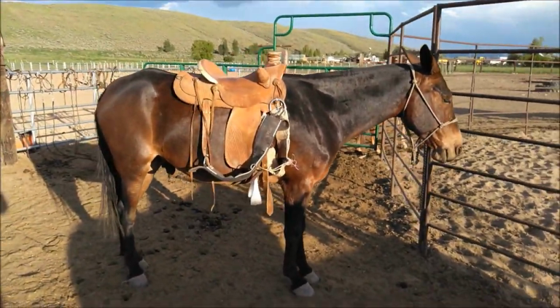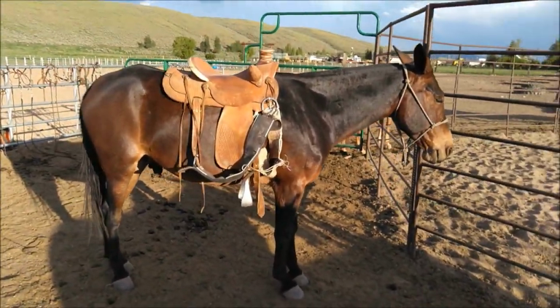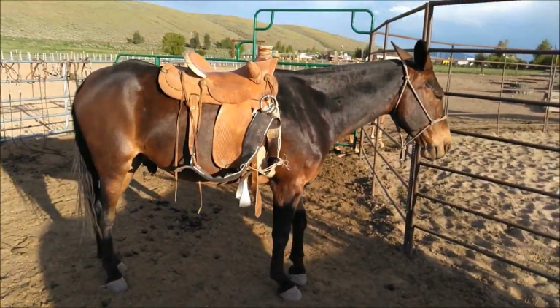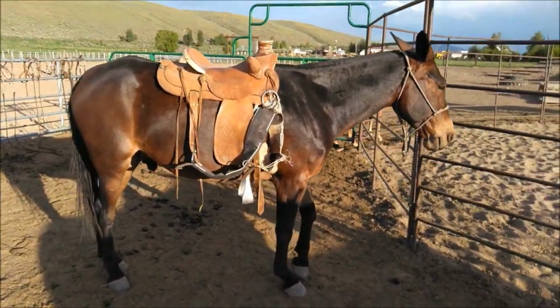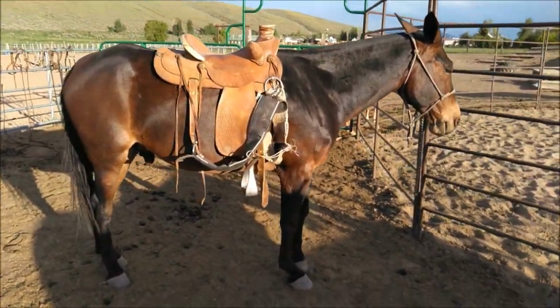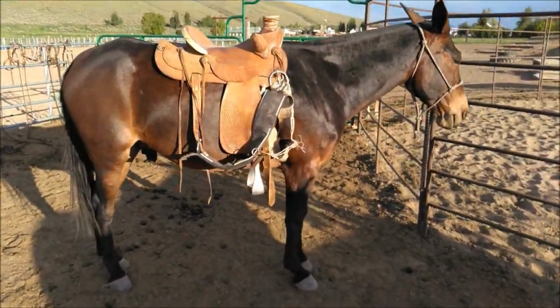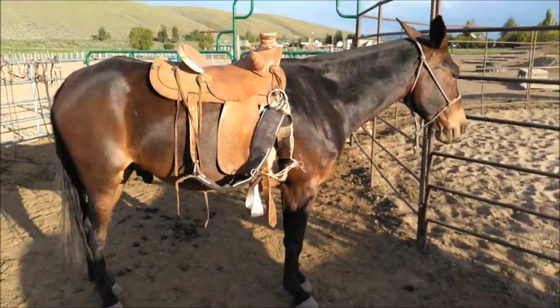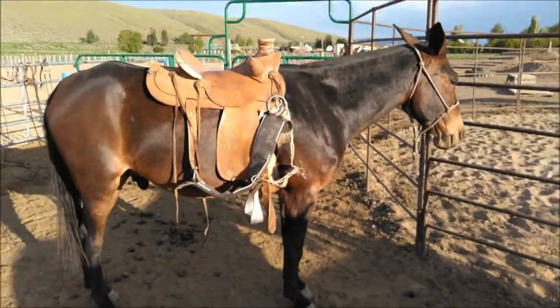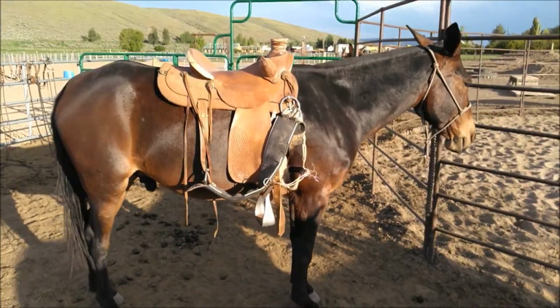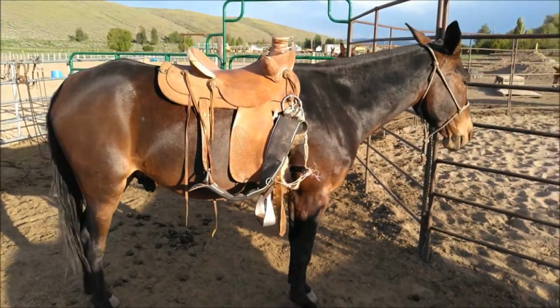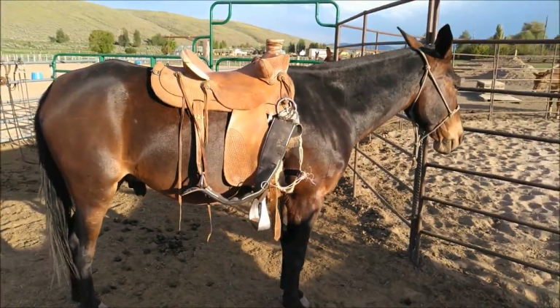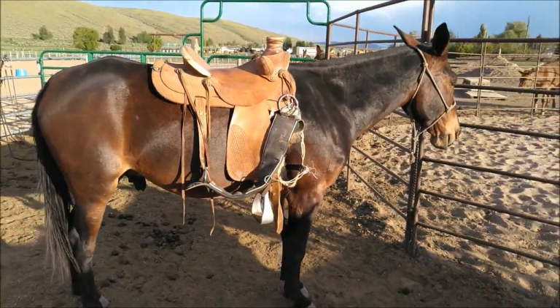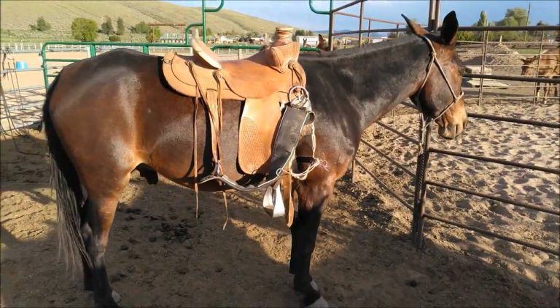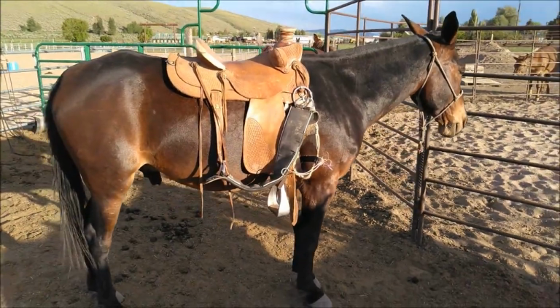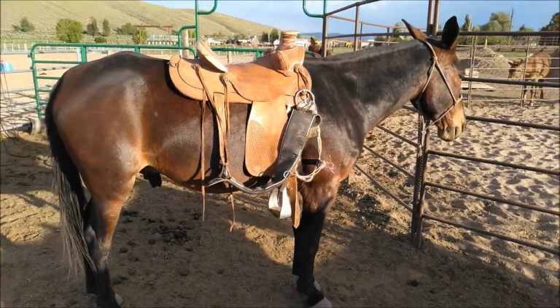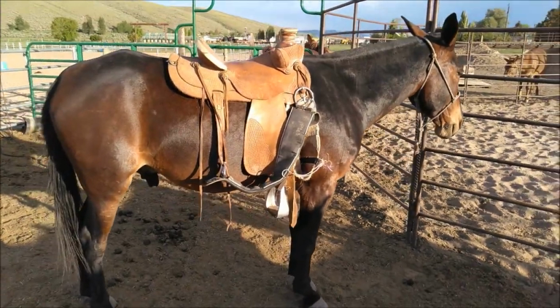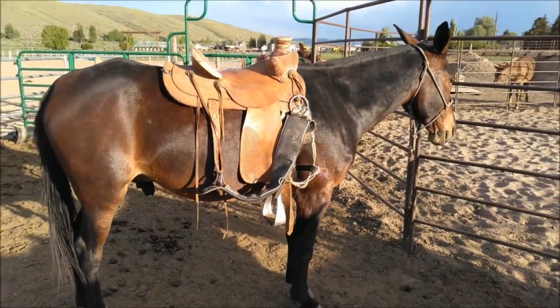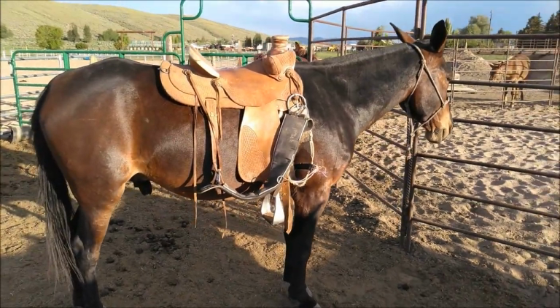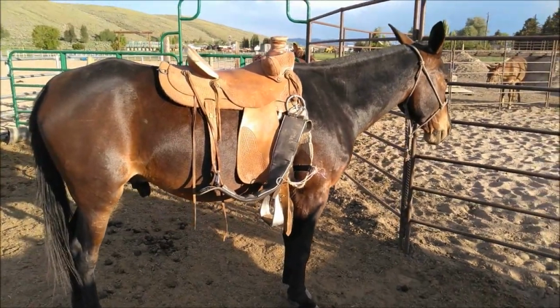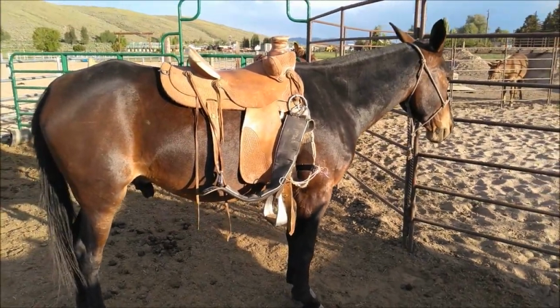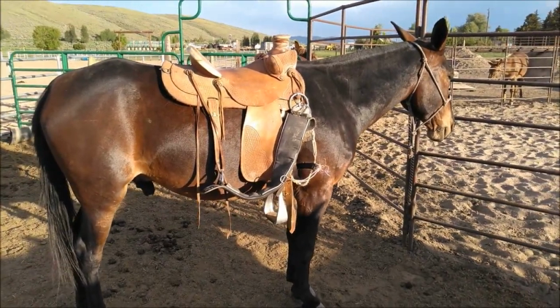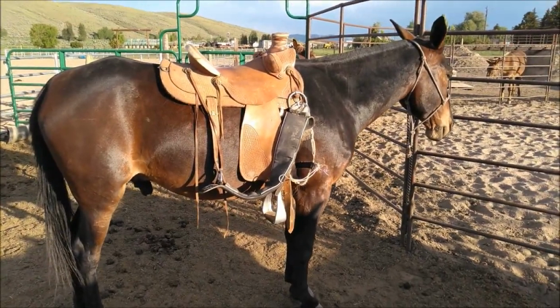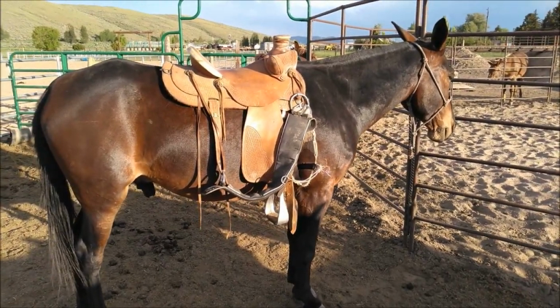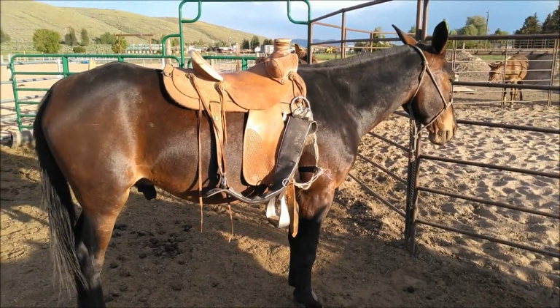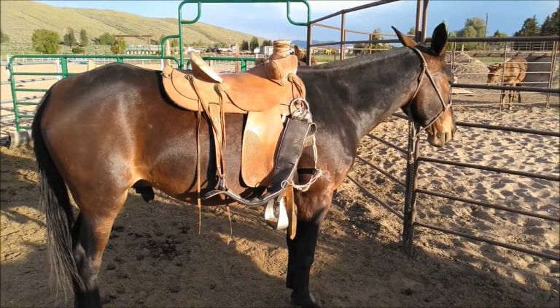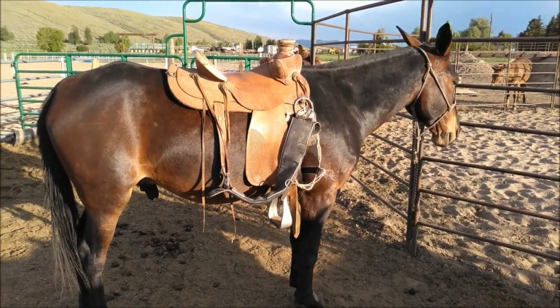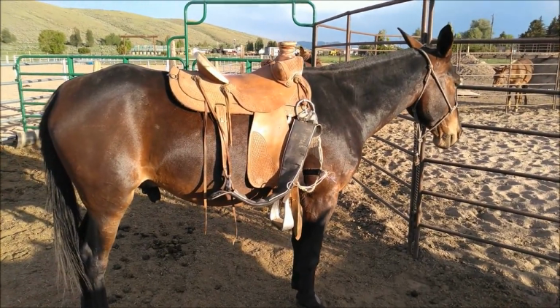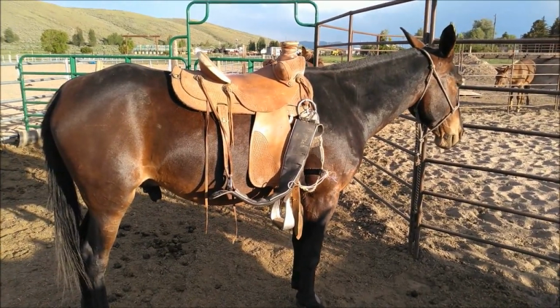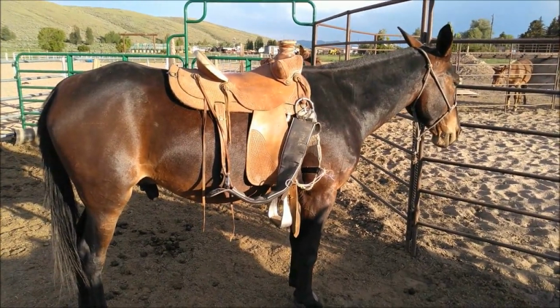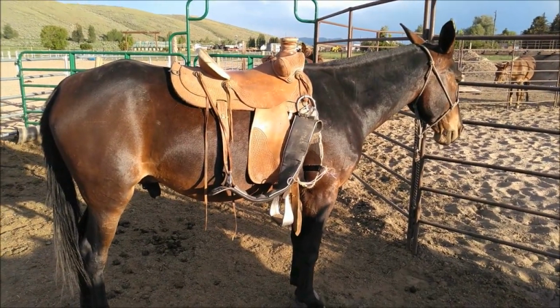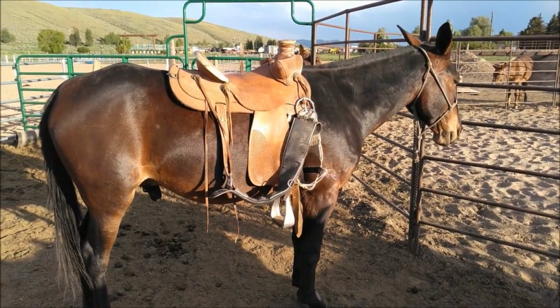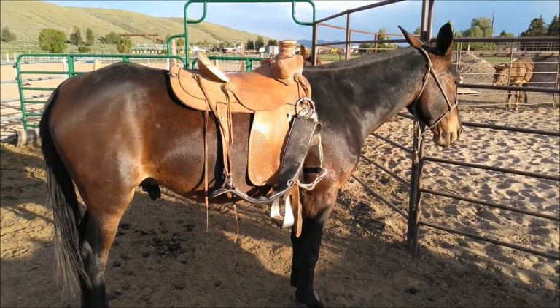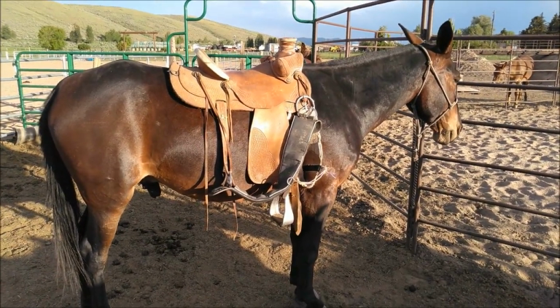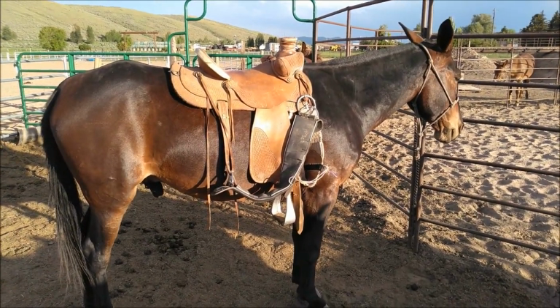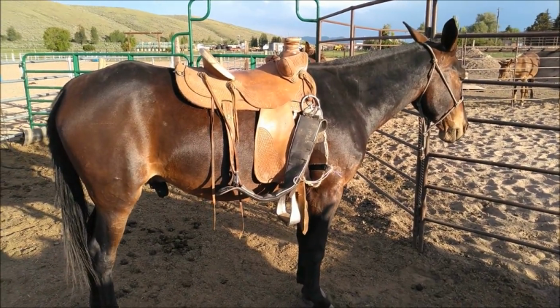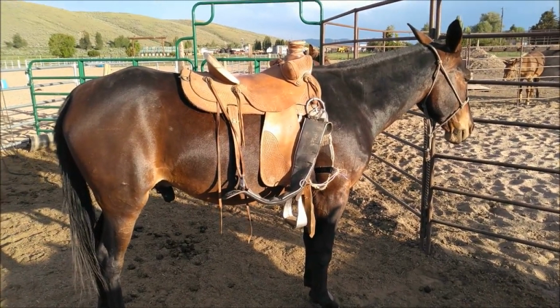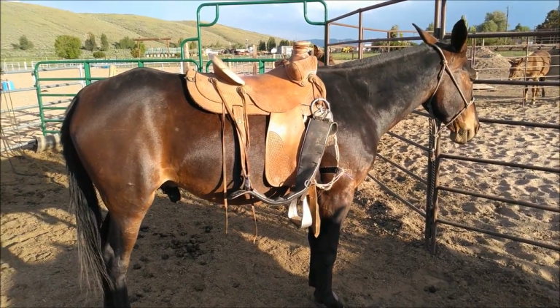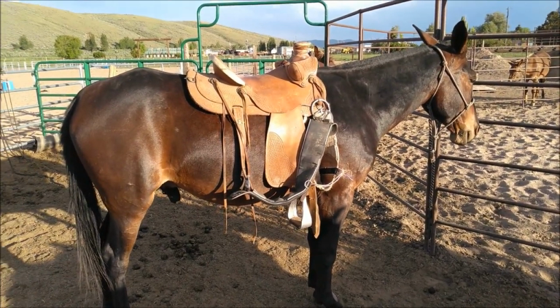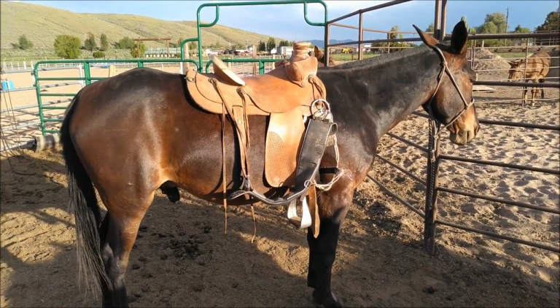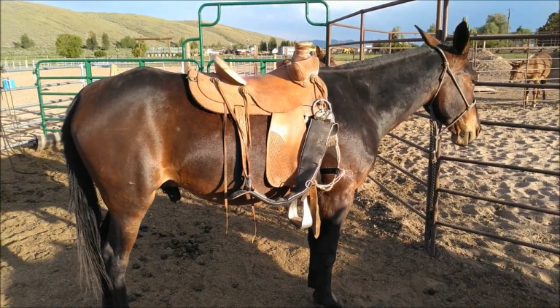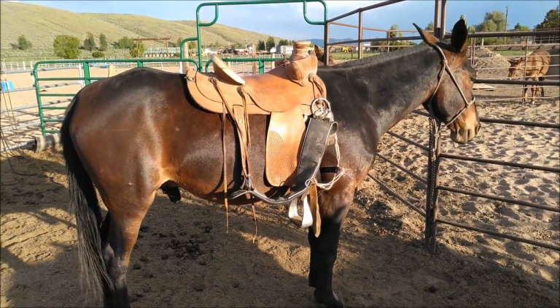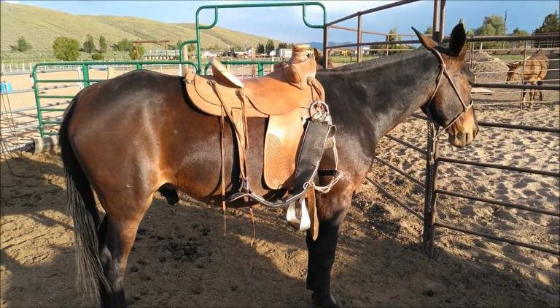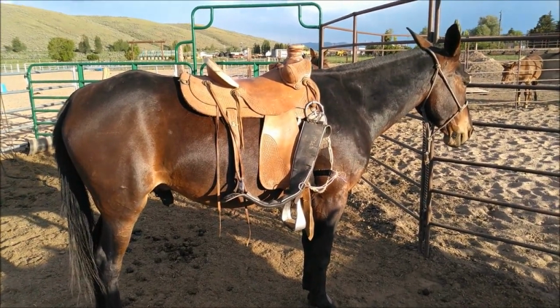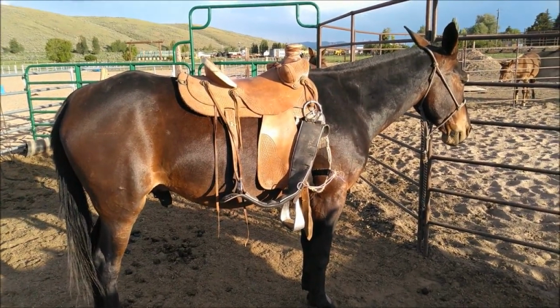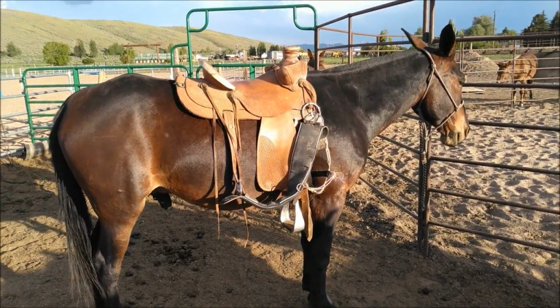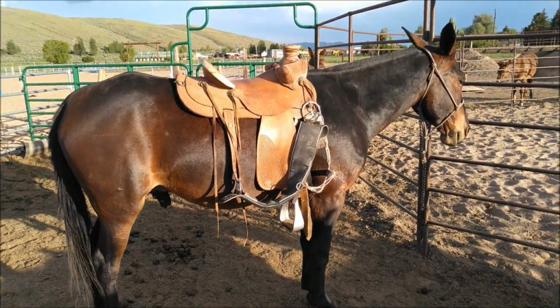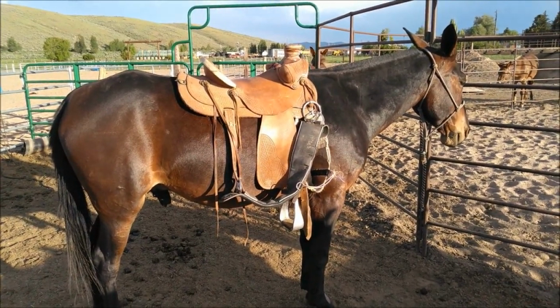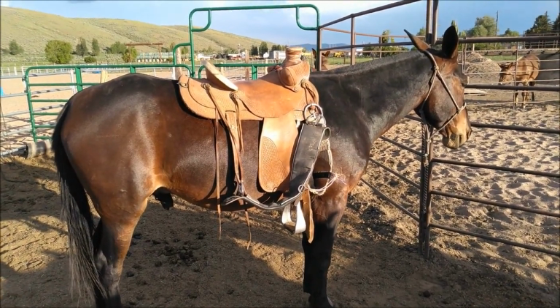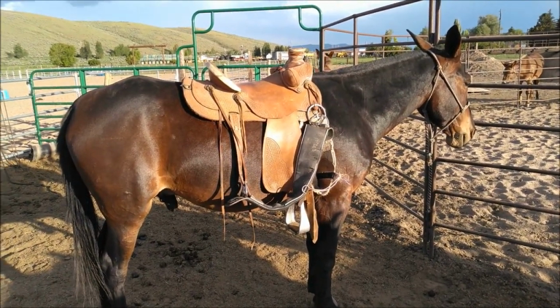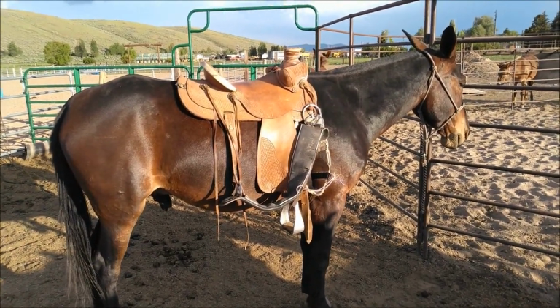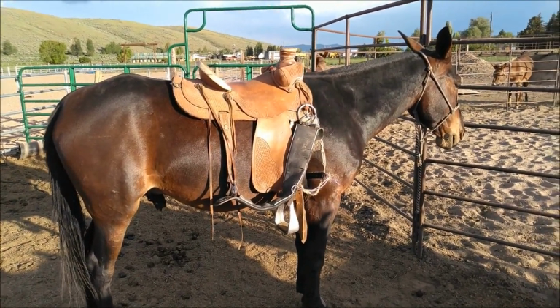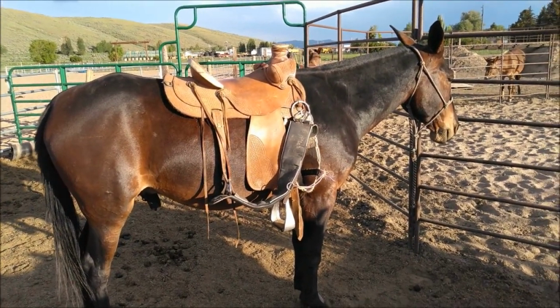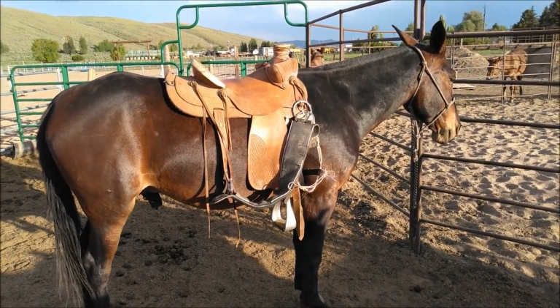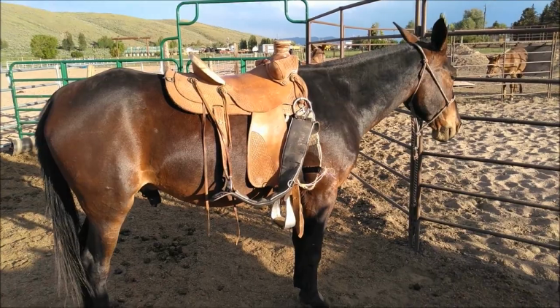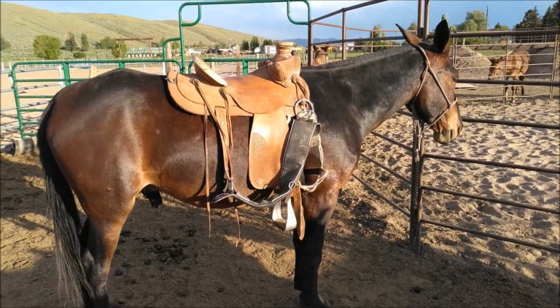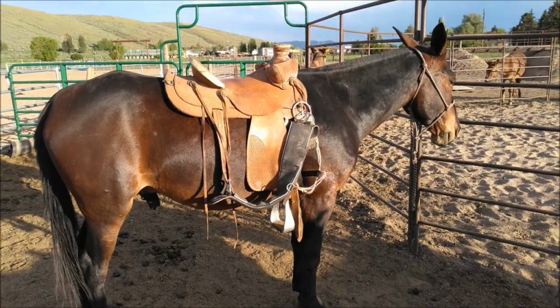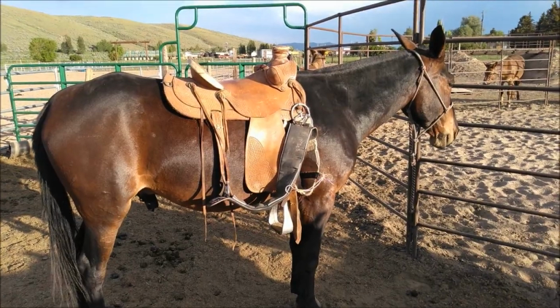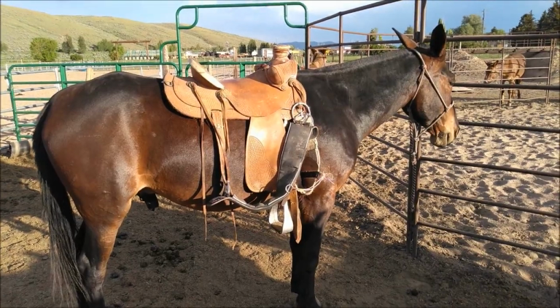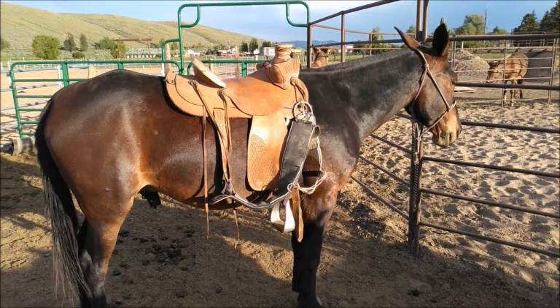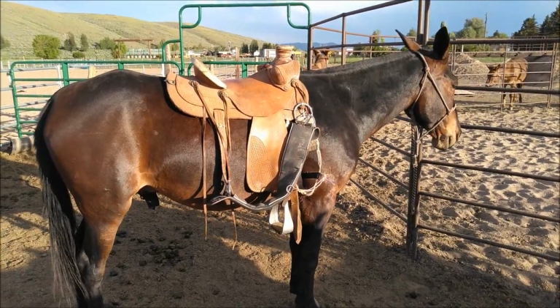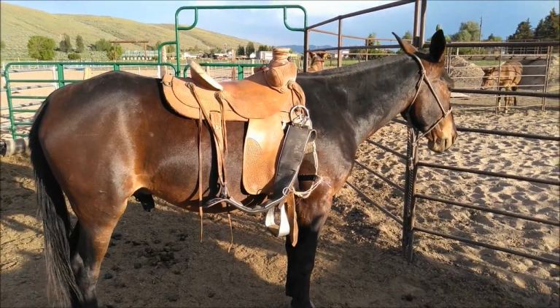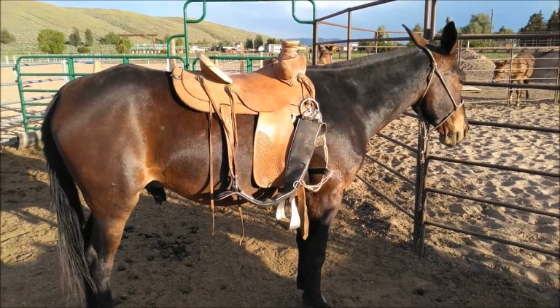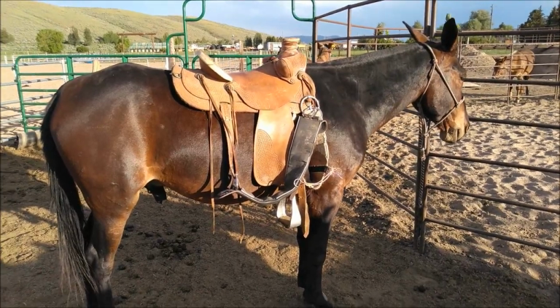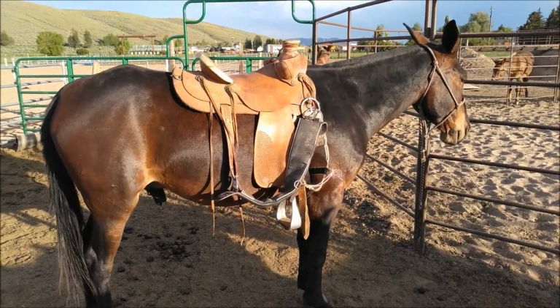And what you're going to have to deal with — both the quarter horse saddle and the mule bar saddle are fitting really good on Trapper.